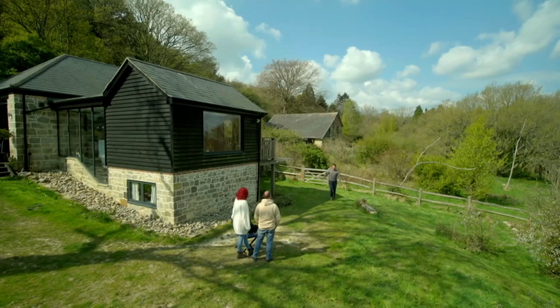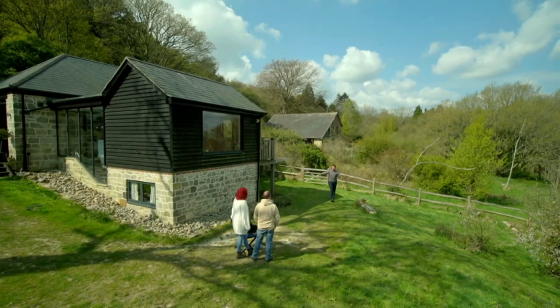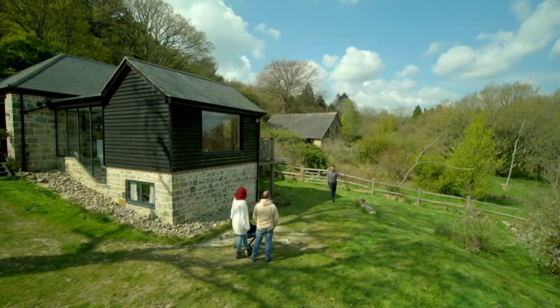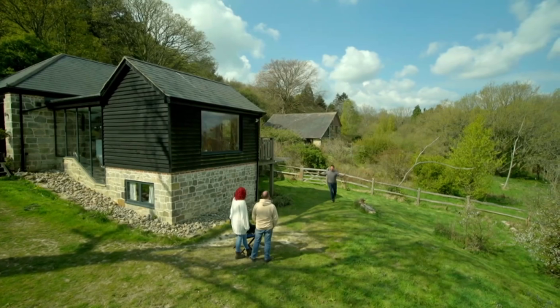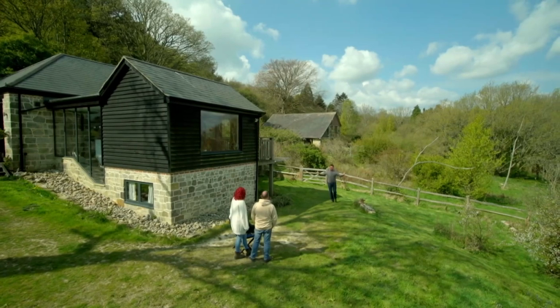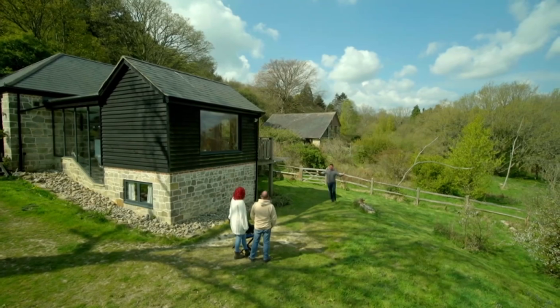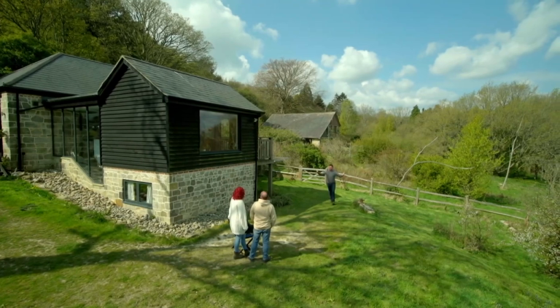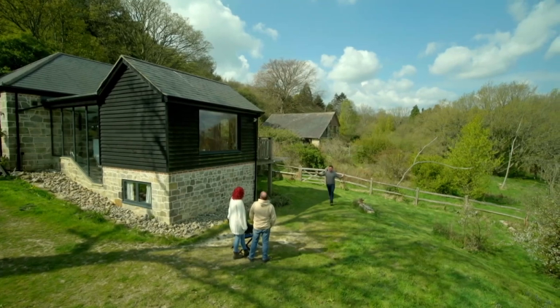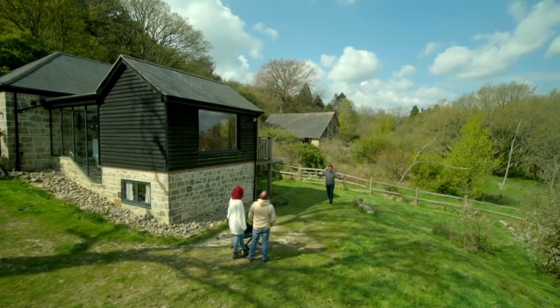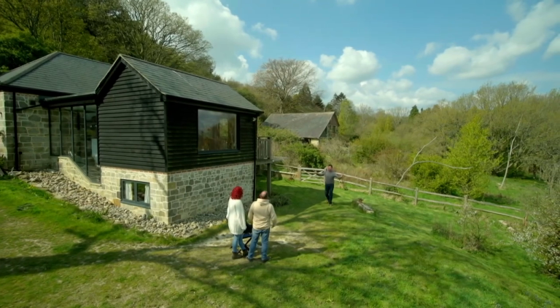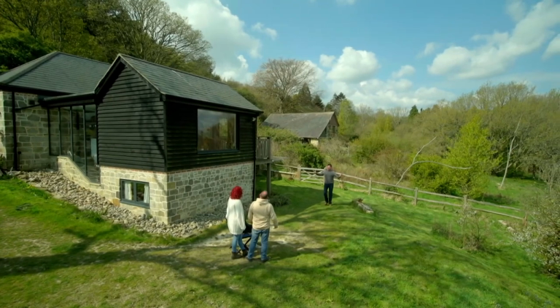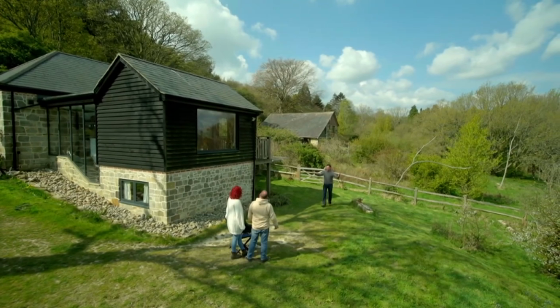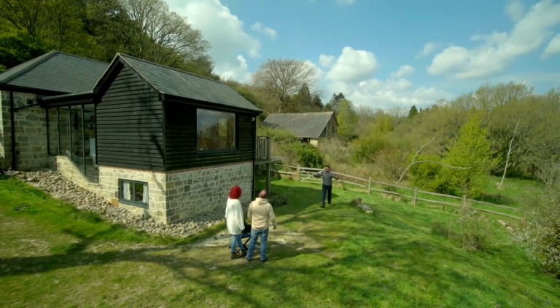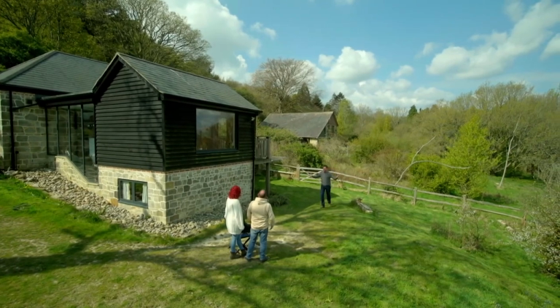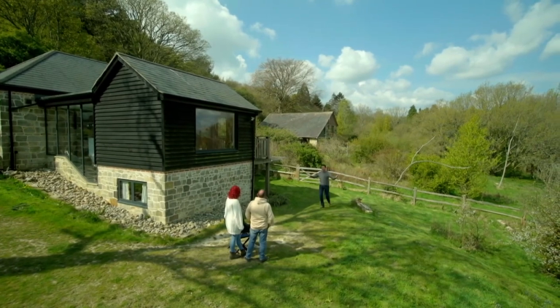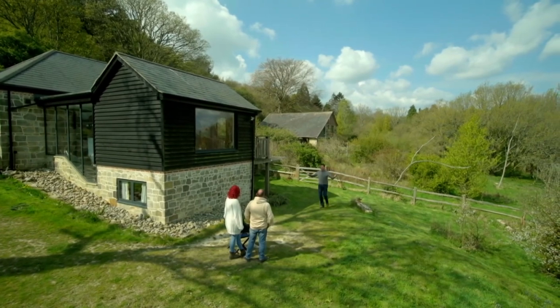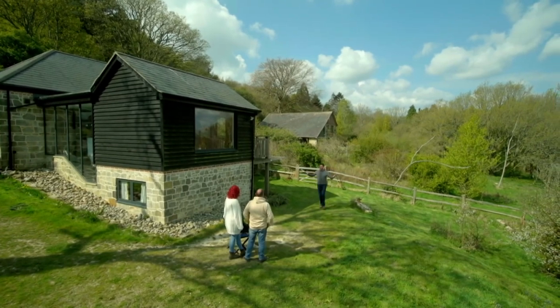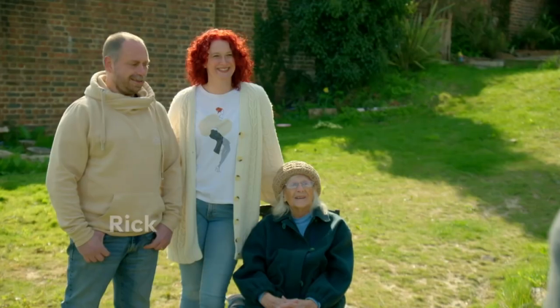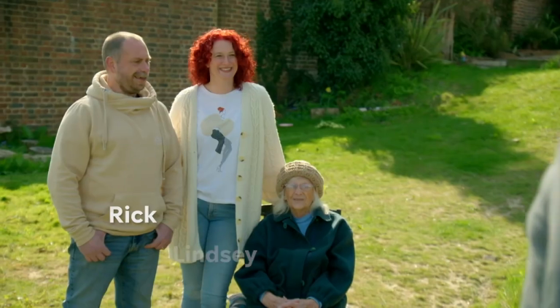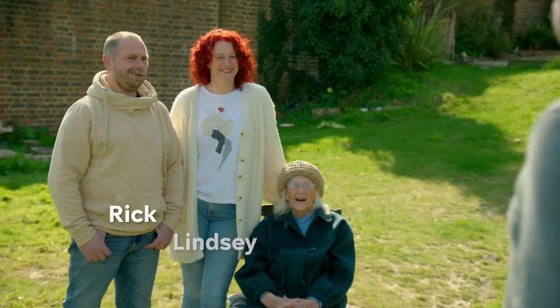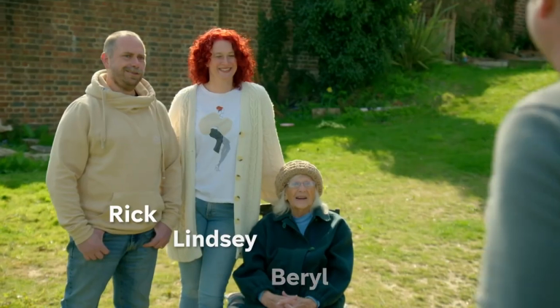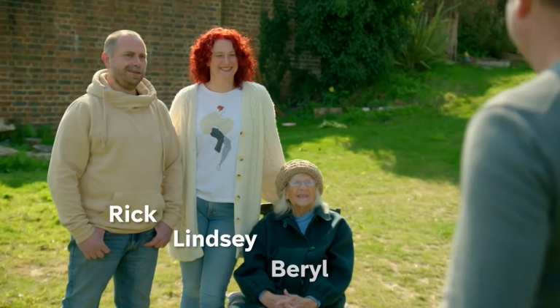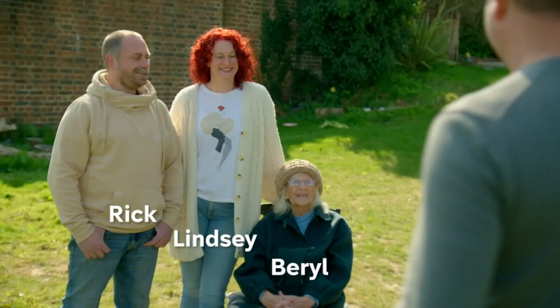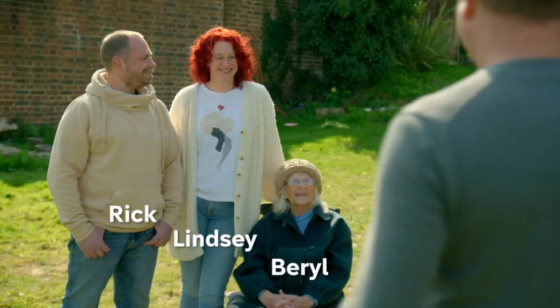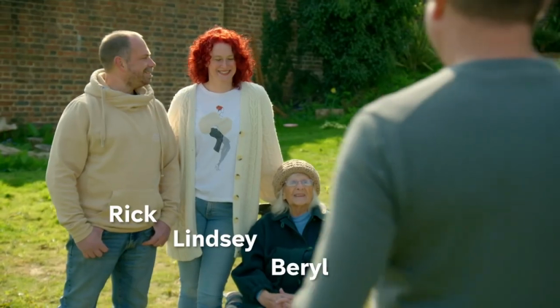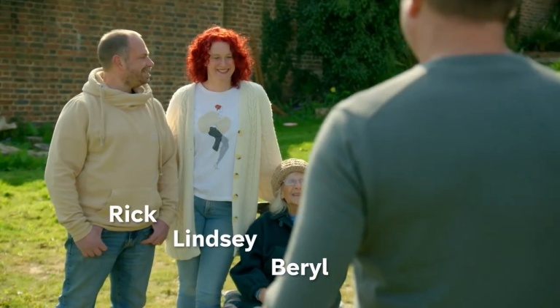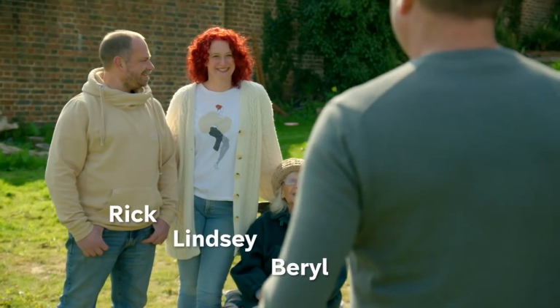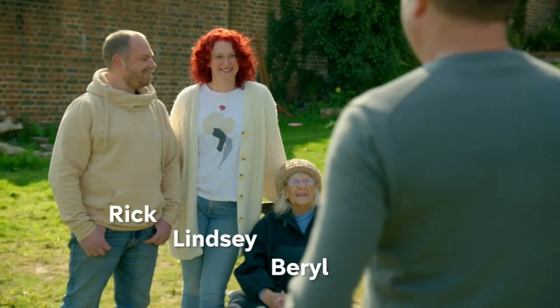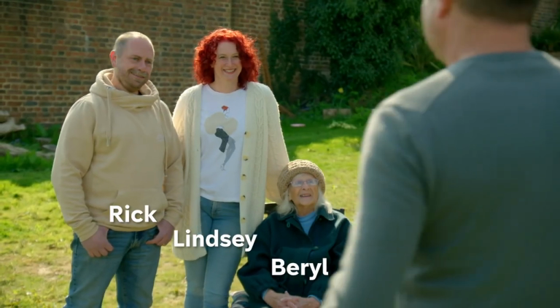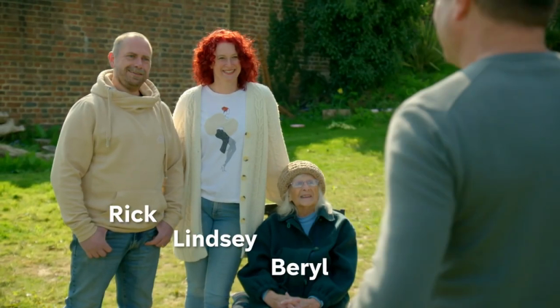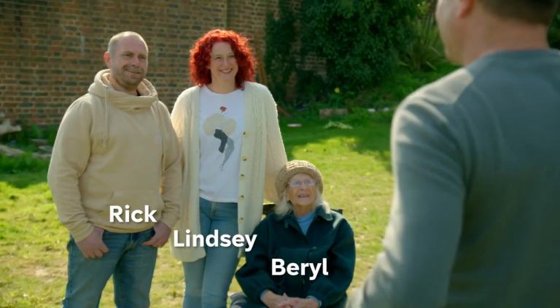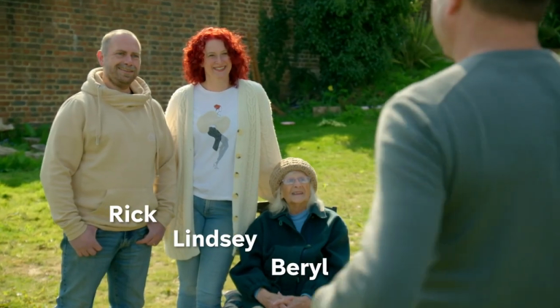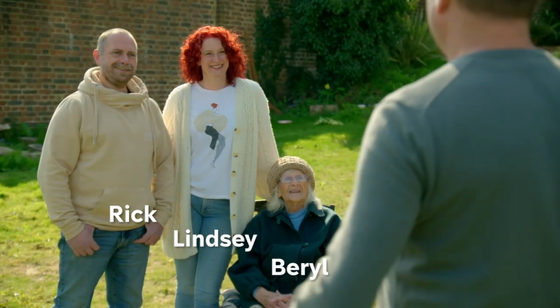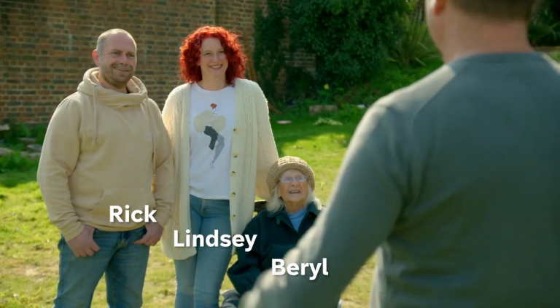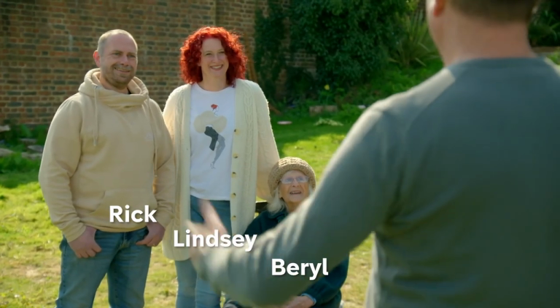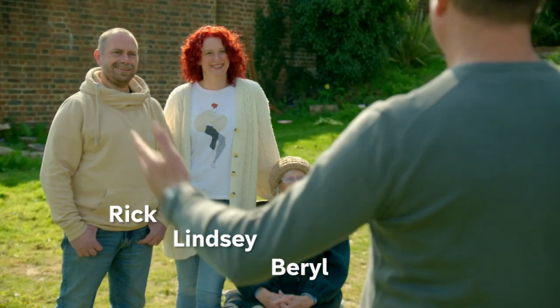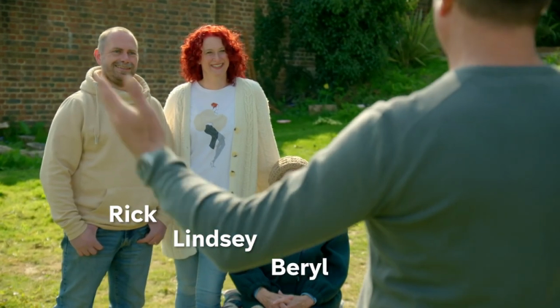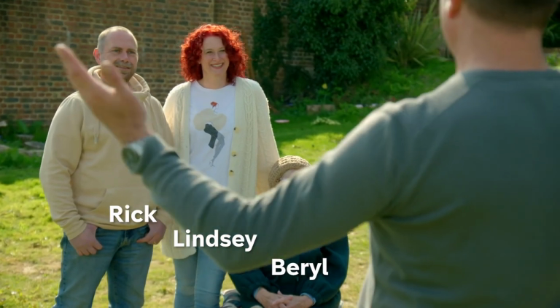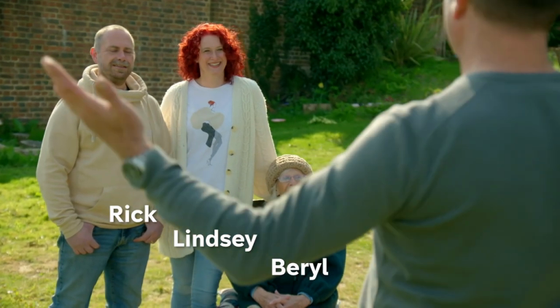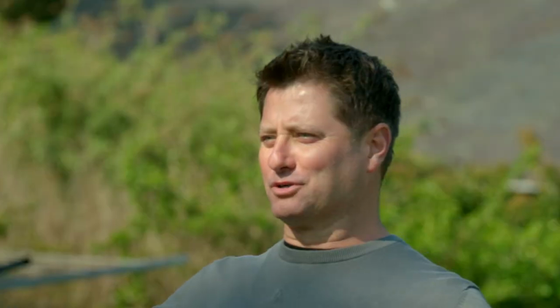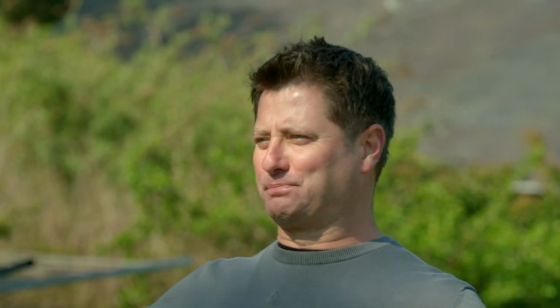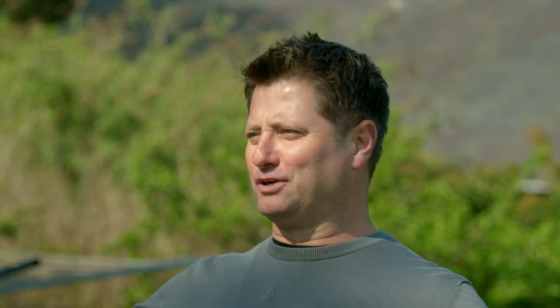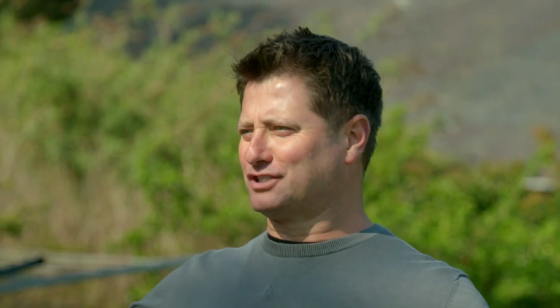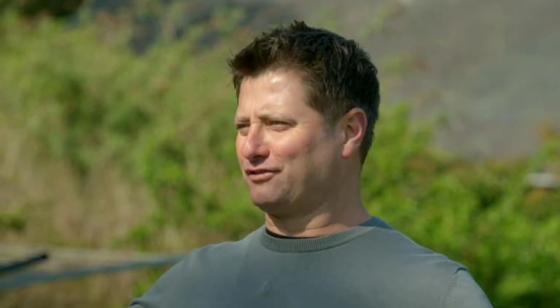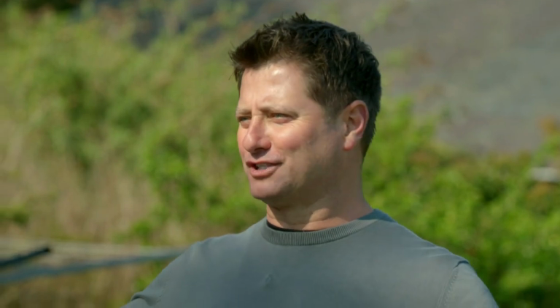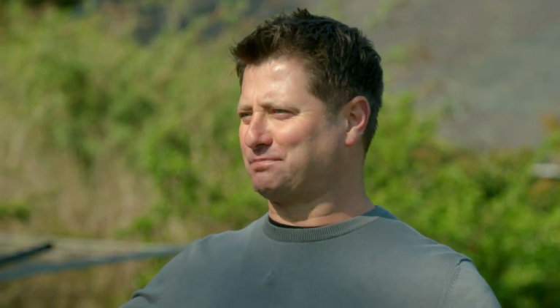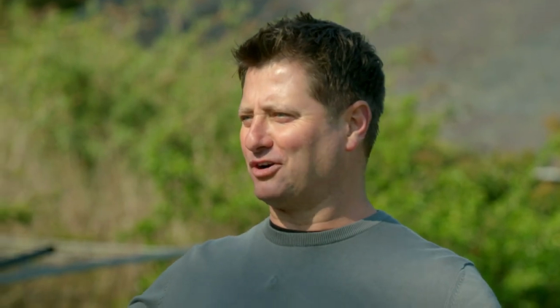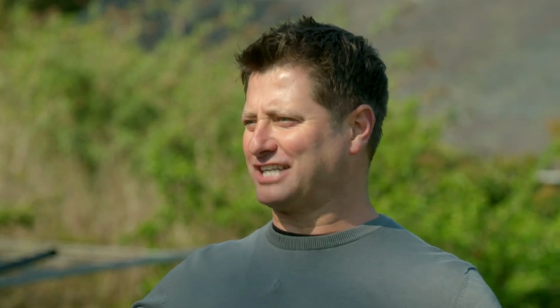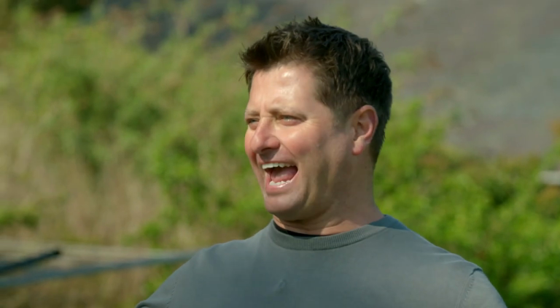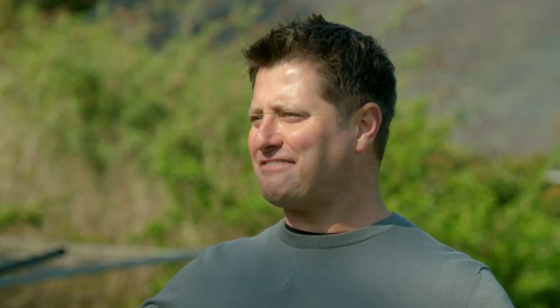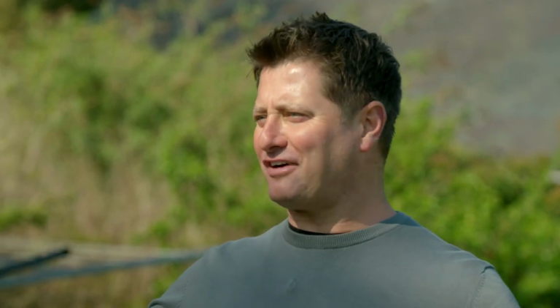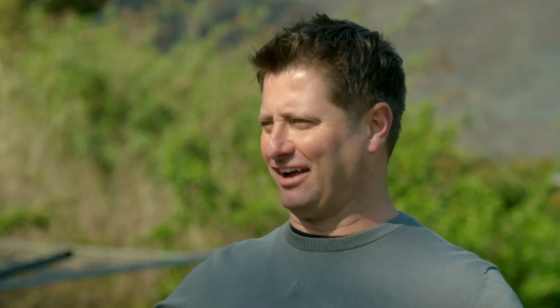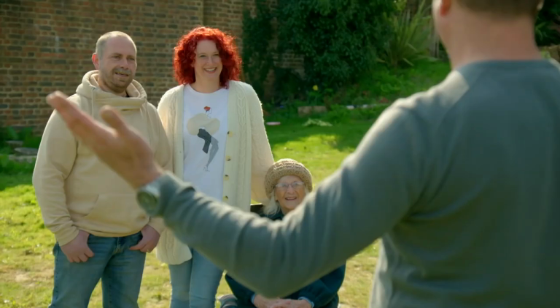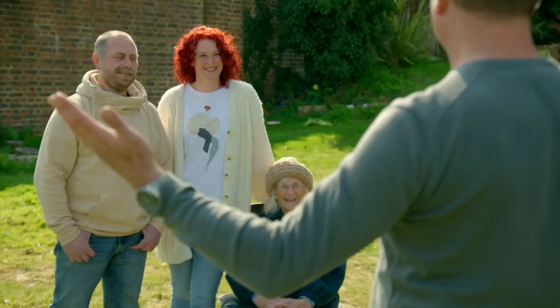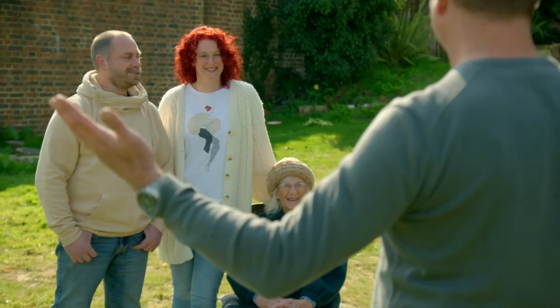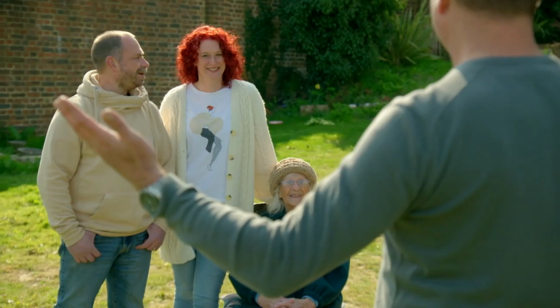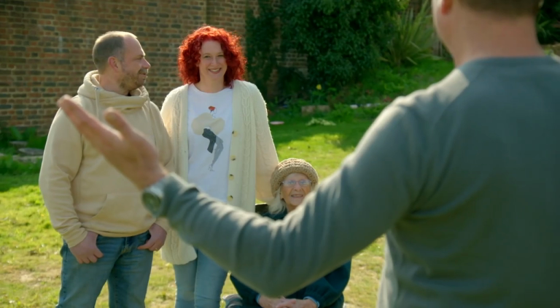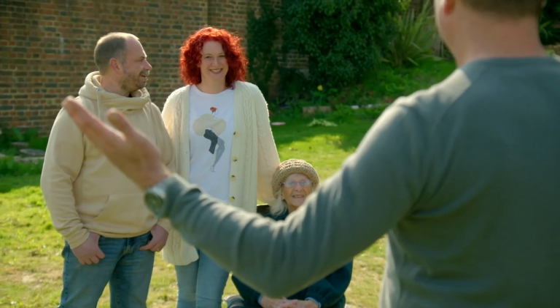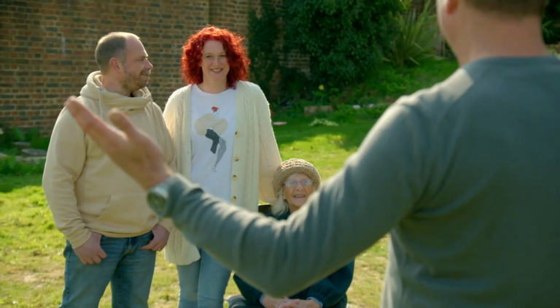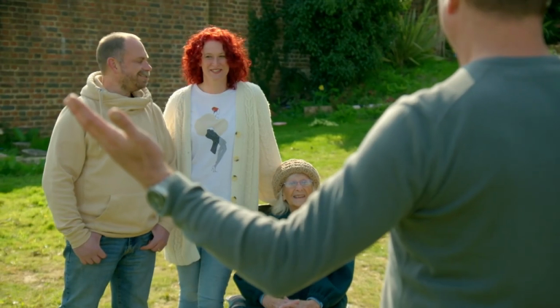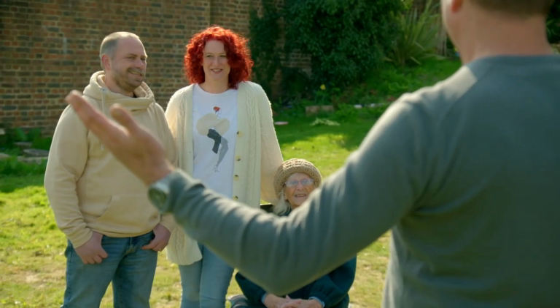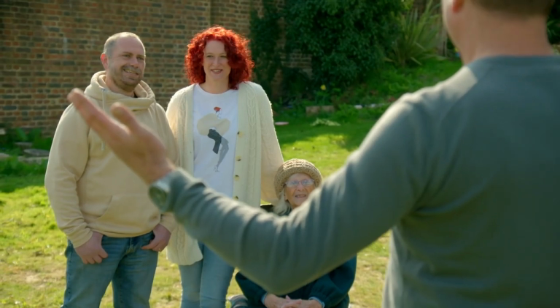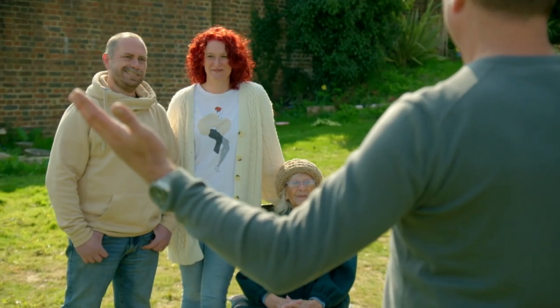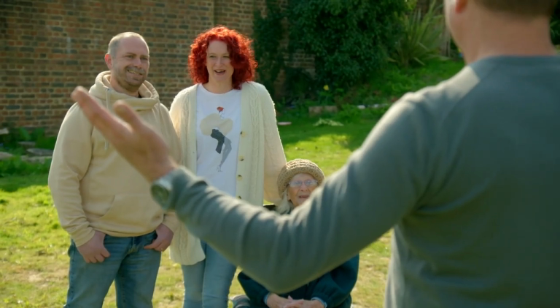Good morning. Good morning. How are you doing? Yeah, good, thanks. I mean, you should be doing very well. You're in the most beautiful spot ever. It's great around here, isn't it? Wonderful.